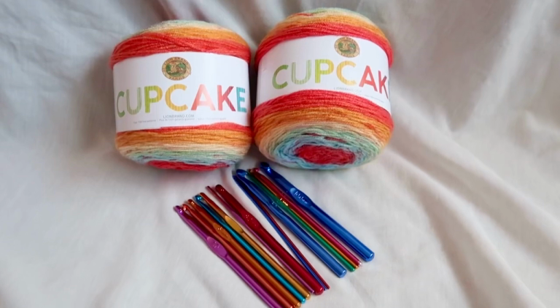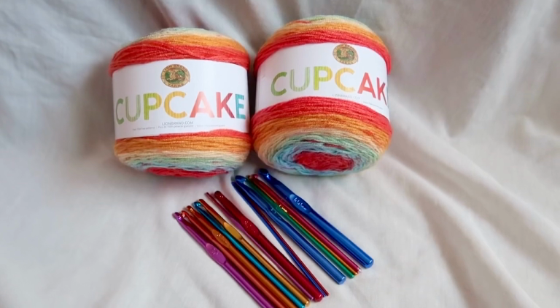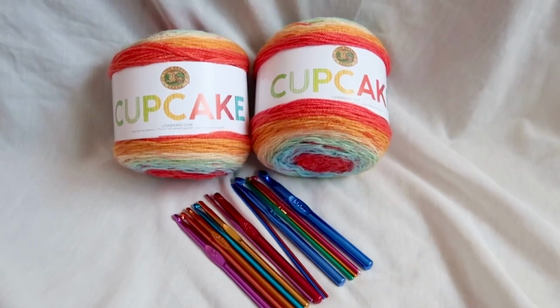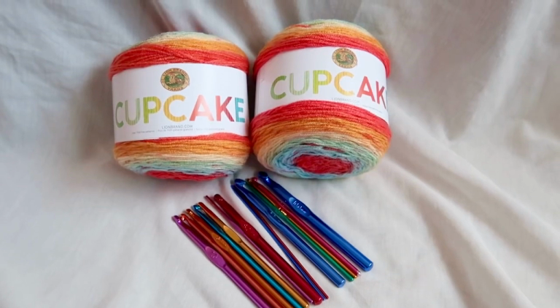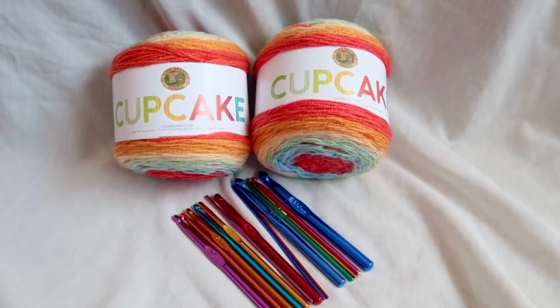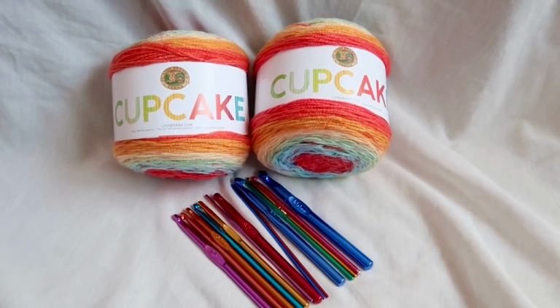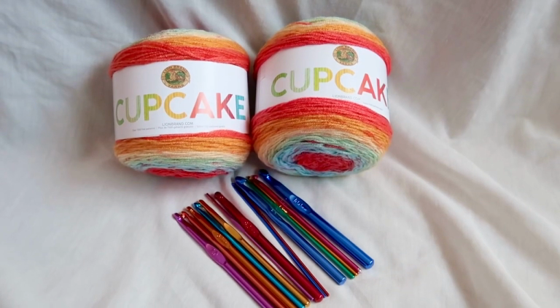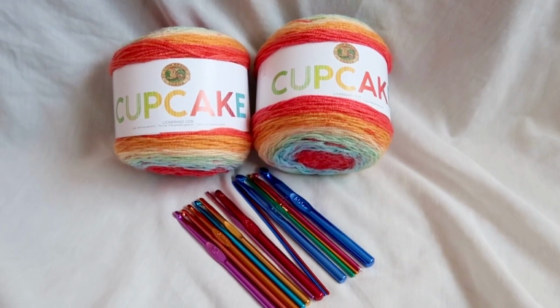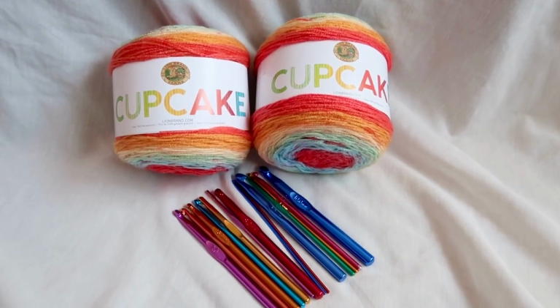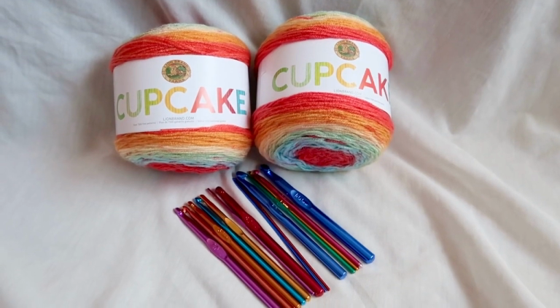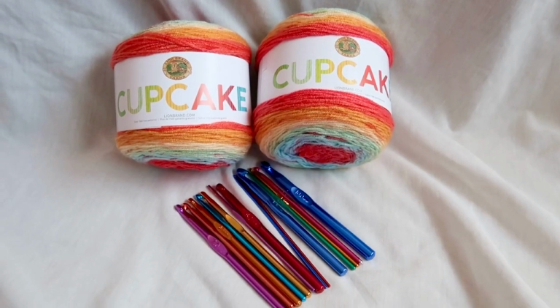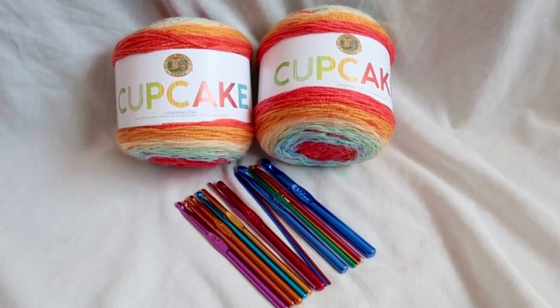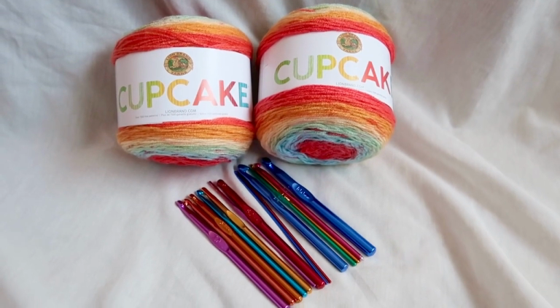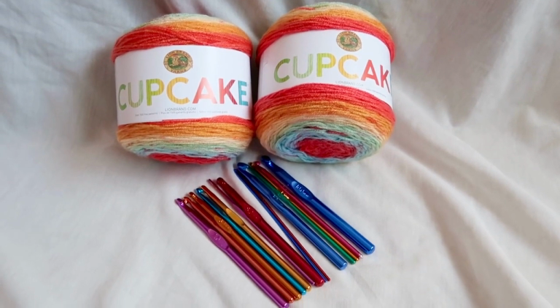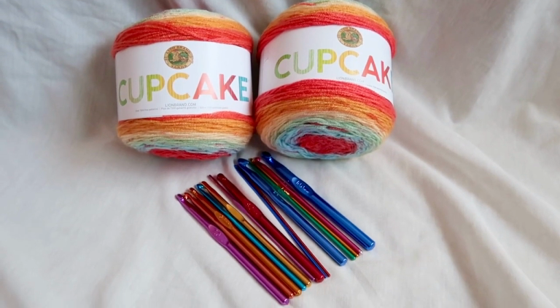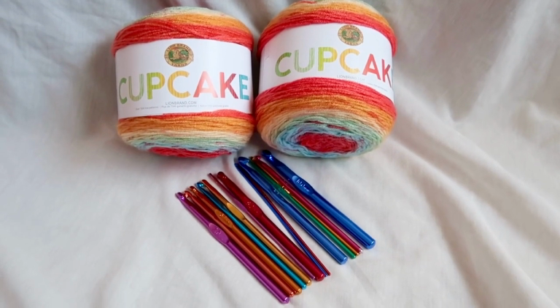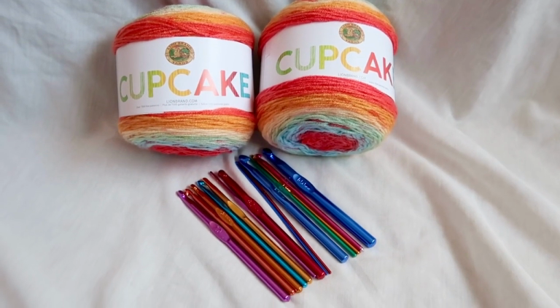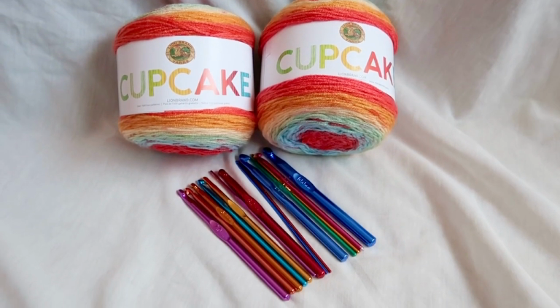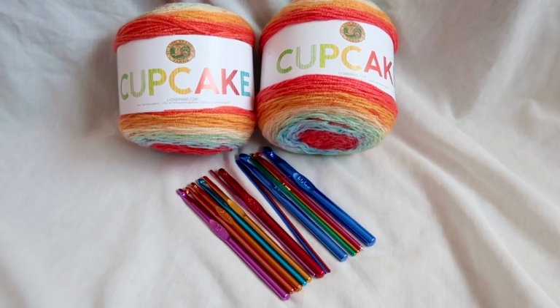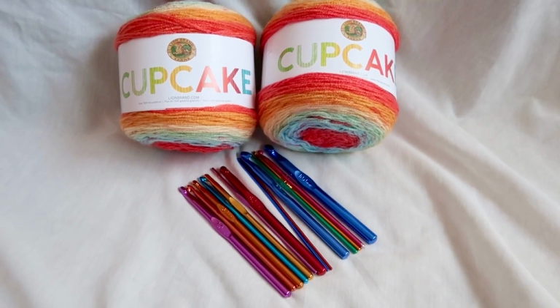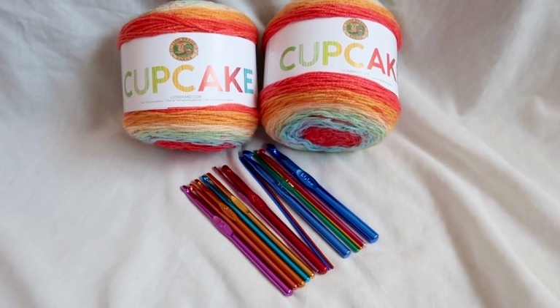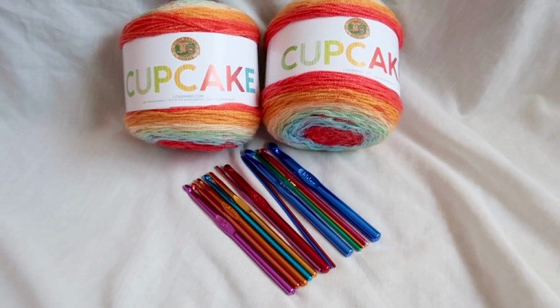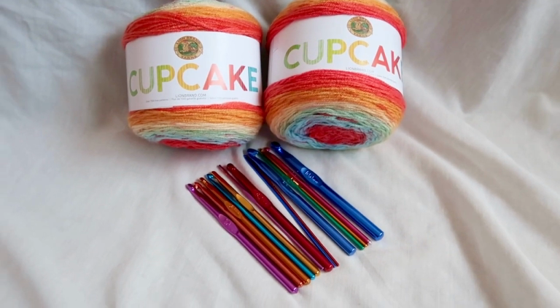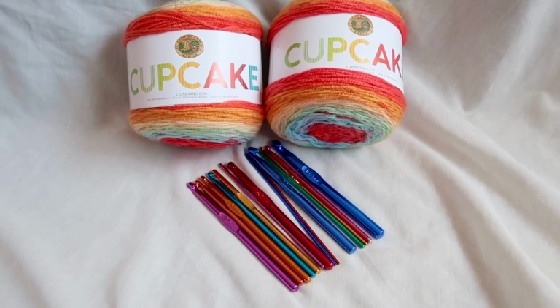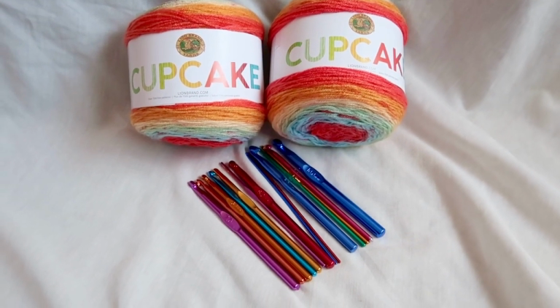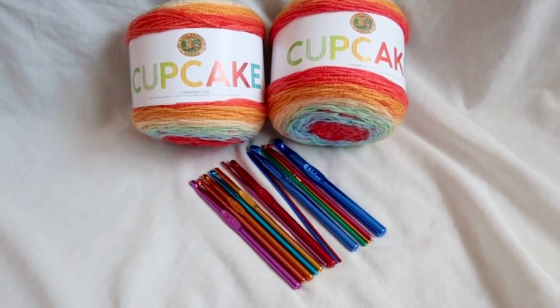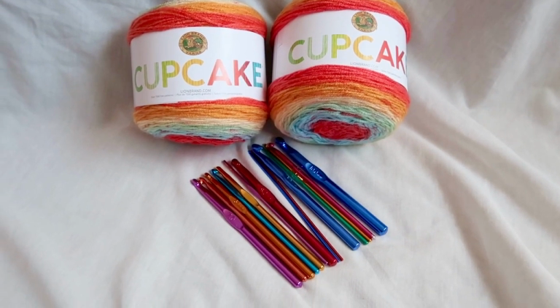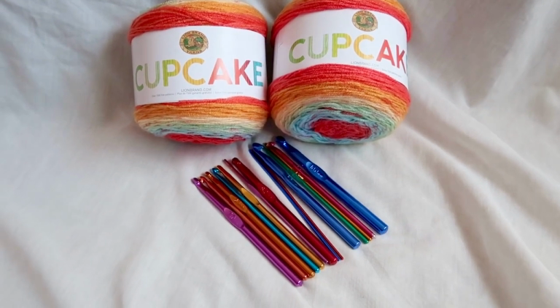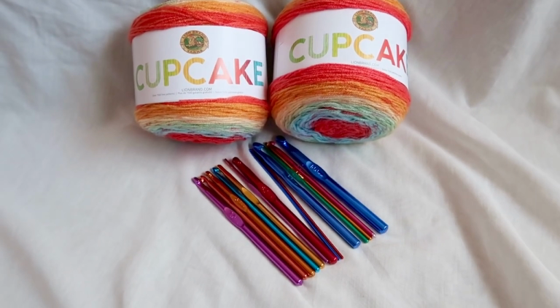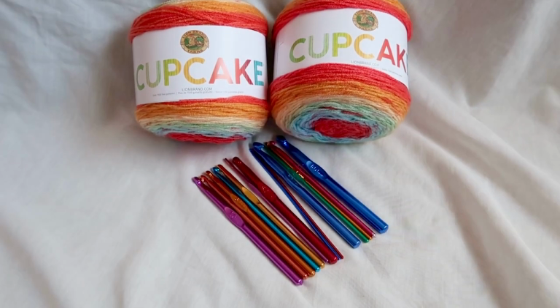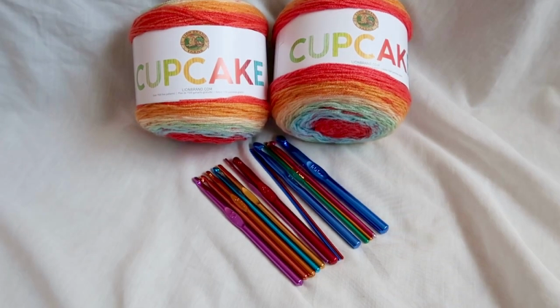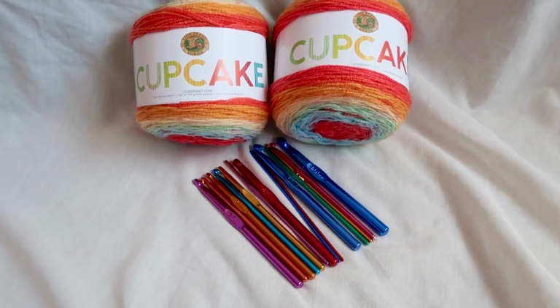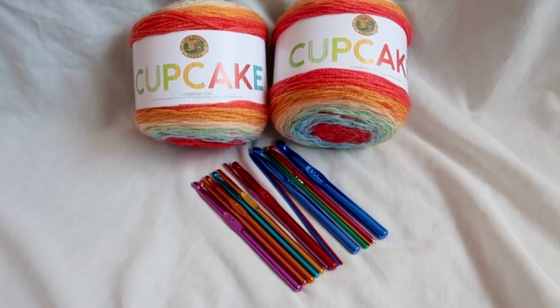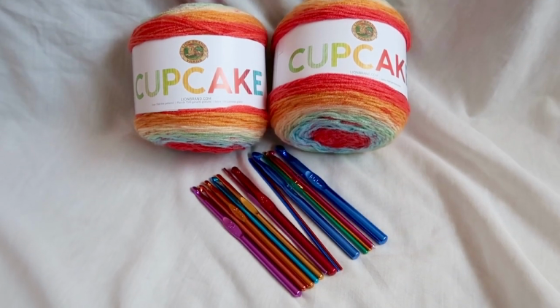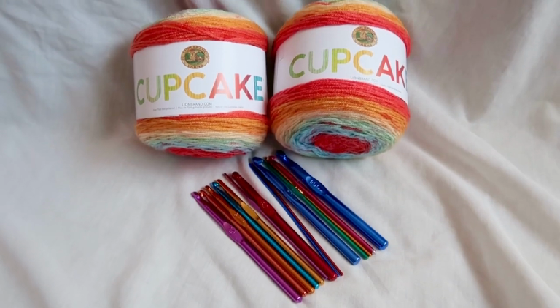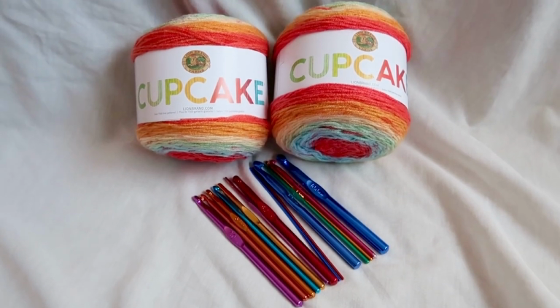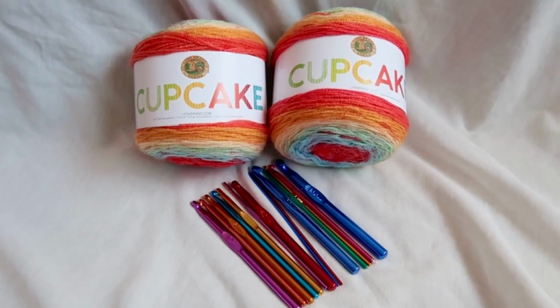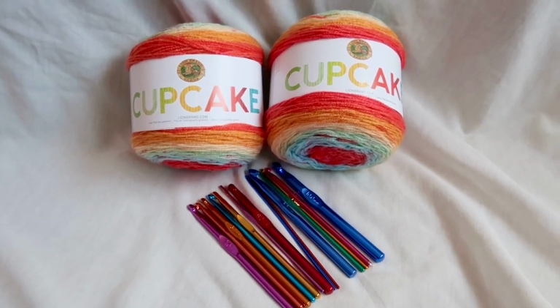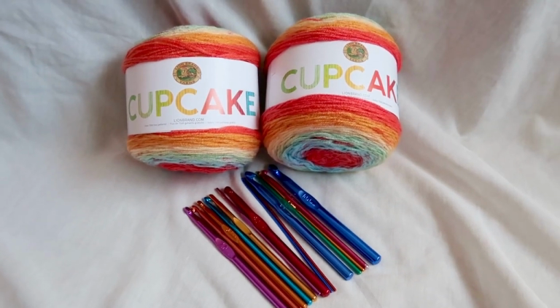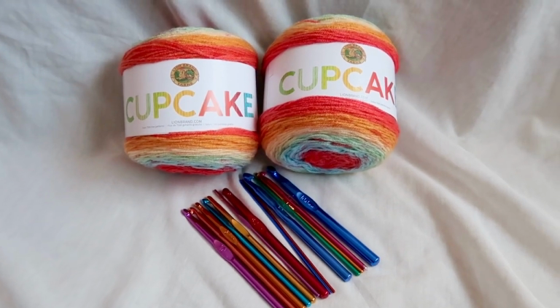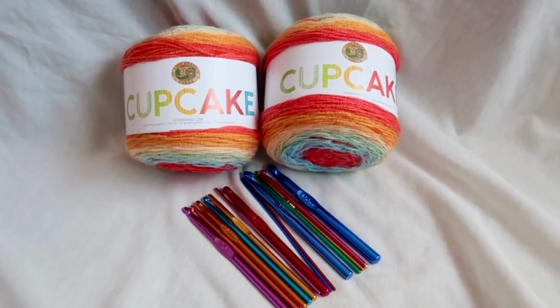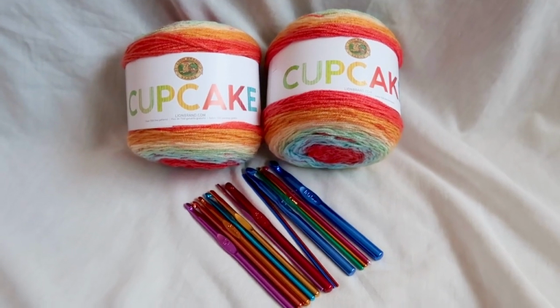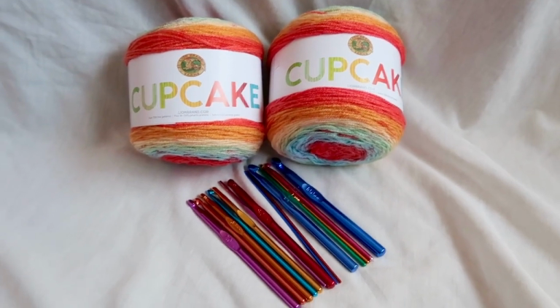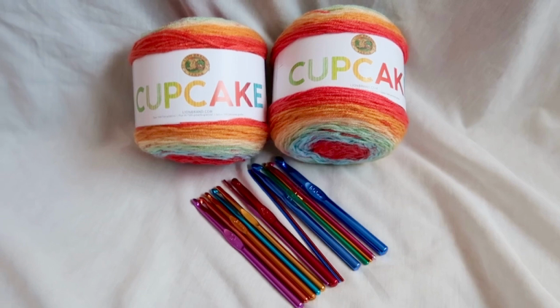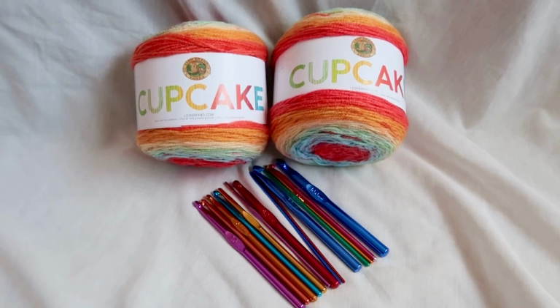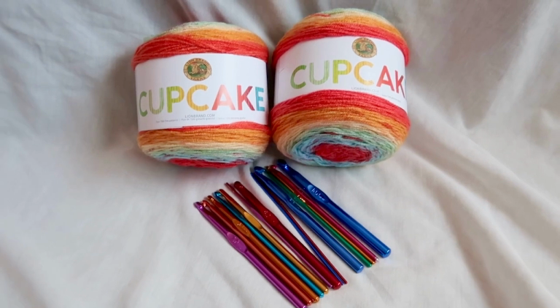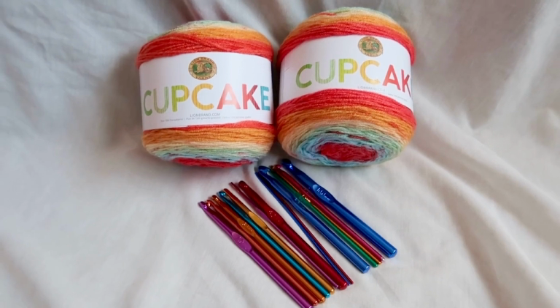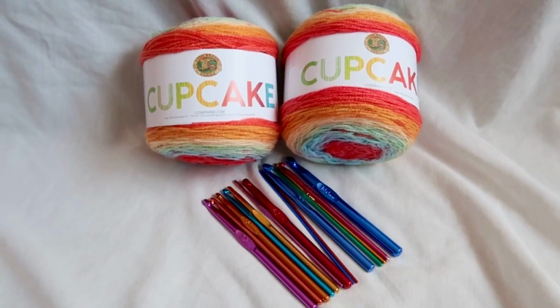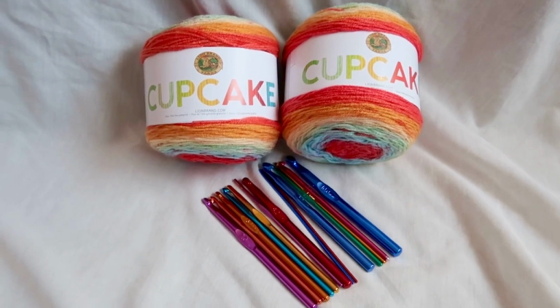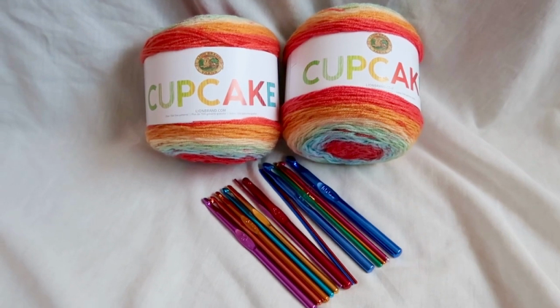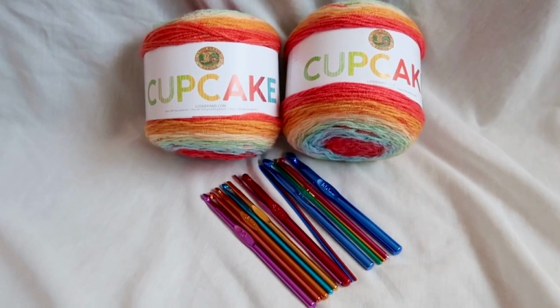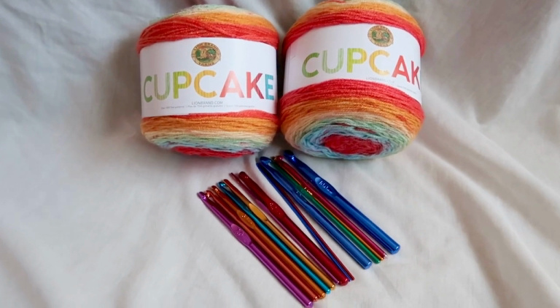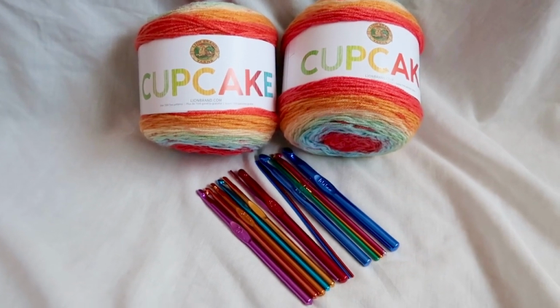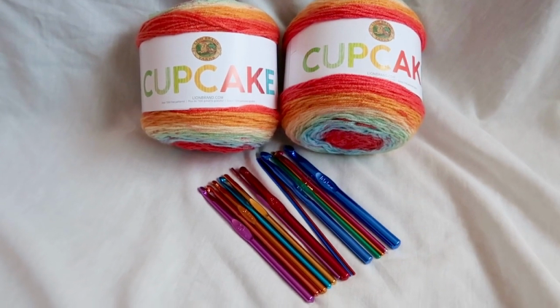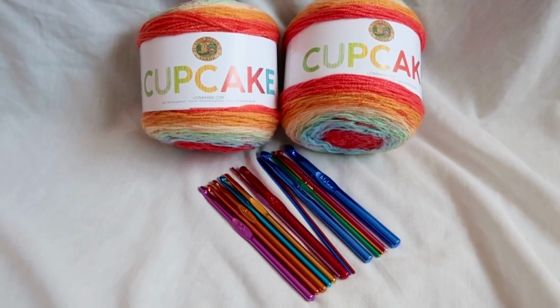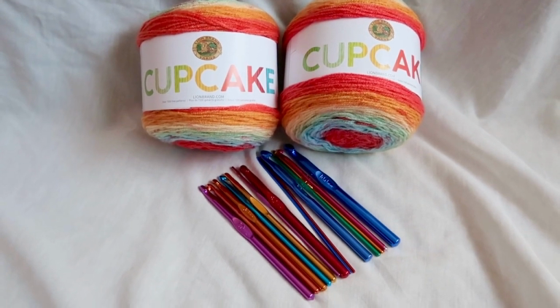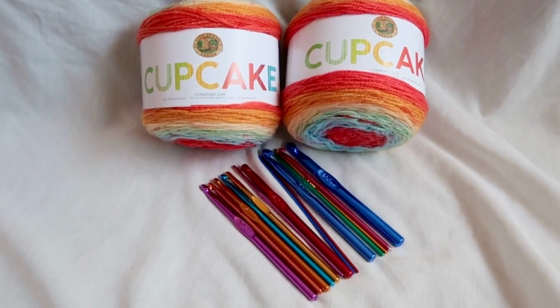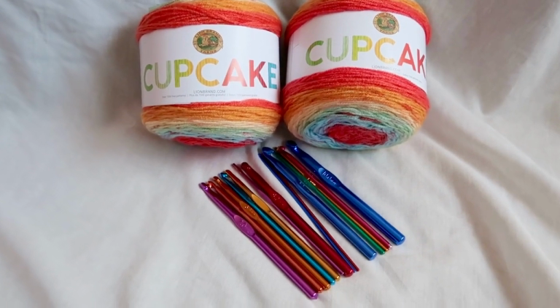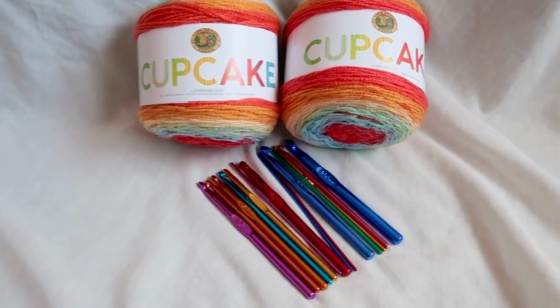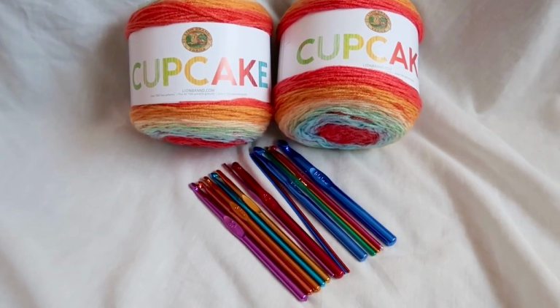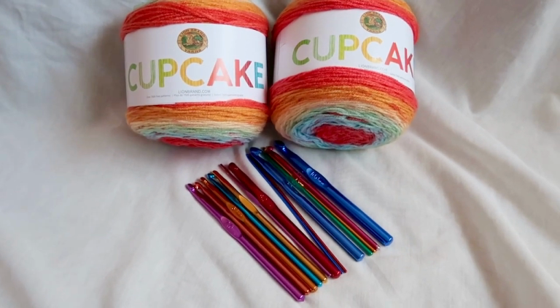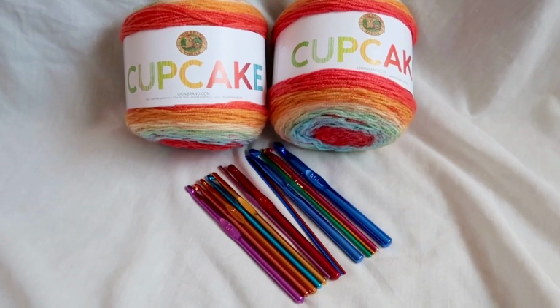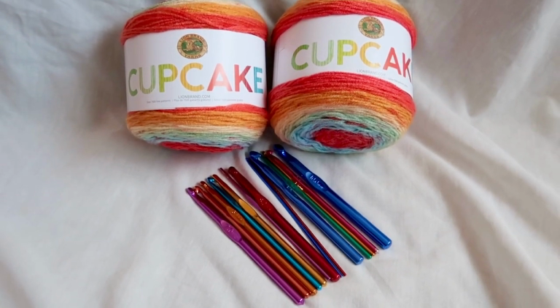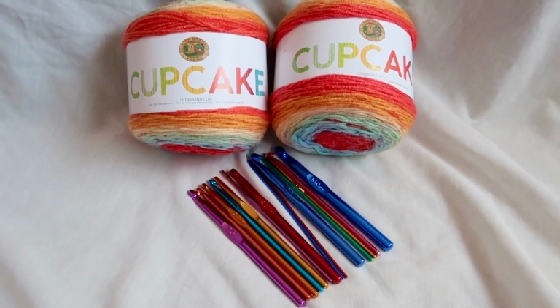Hey everyone! Welcome to Dazzola Designs. I have a fabulous giveaway for you all today.